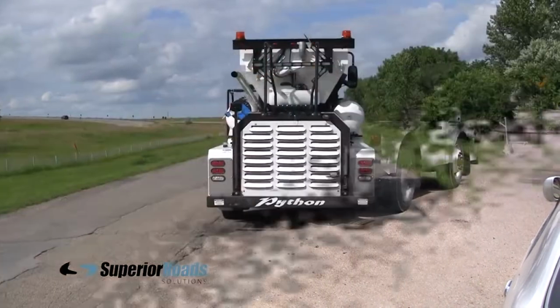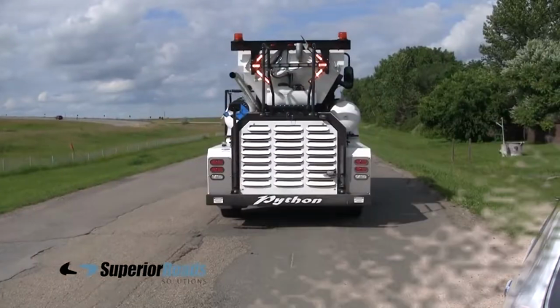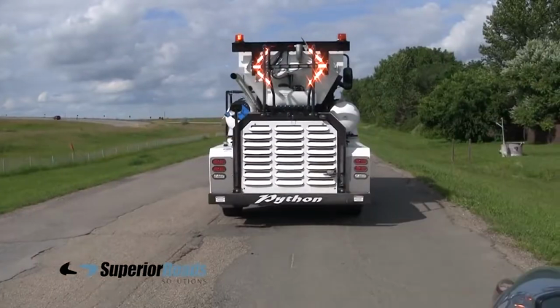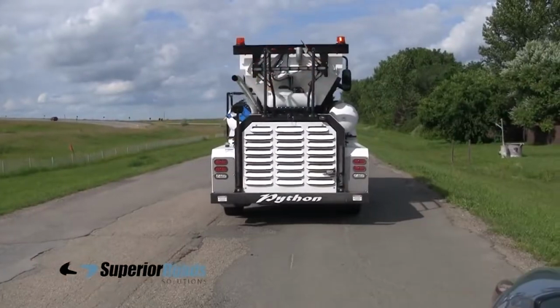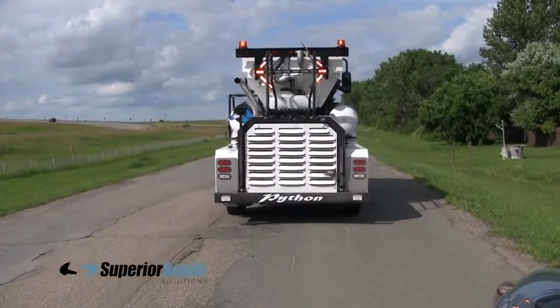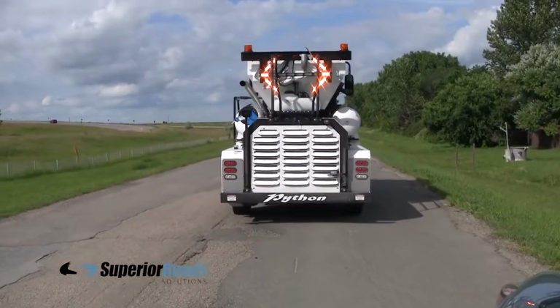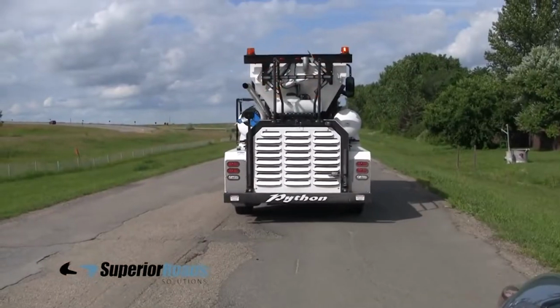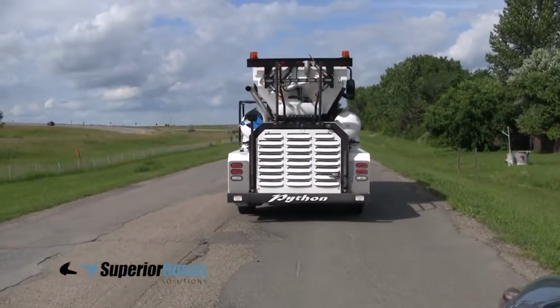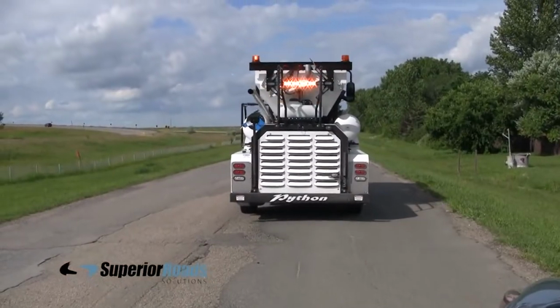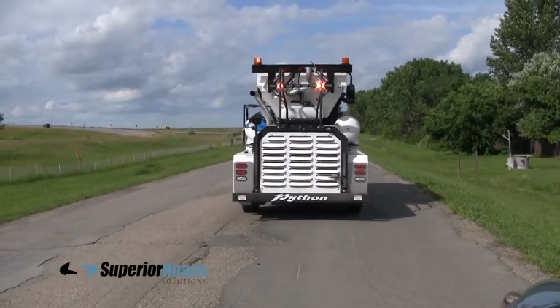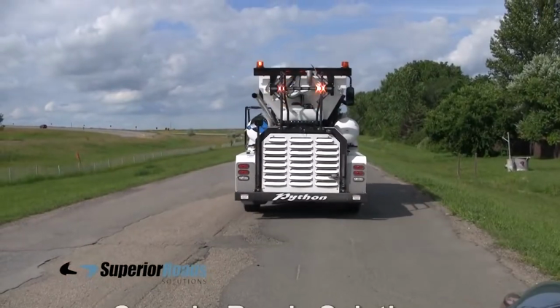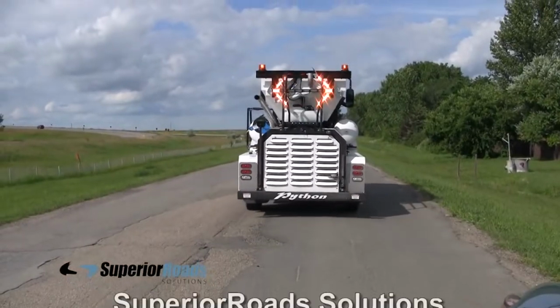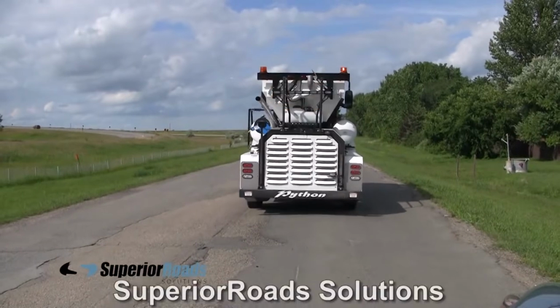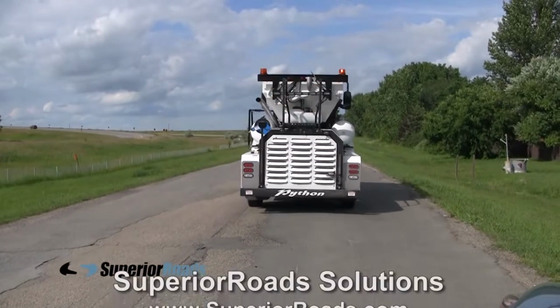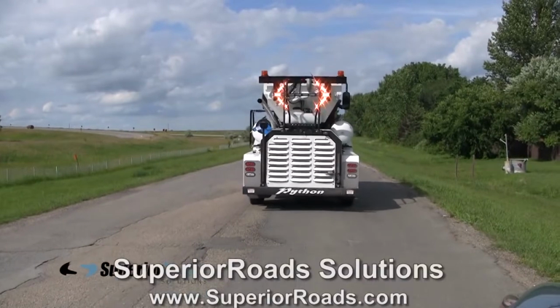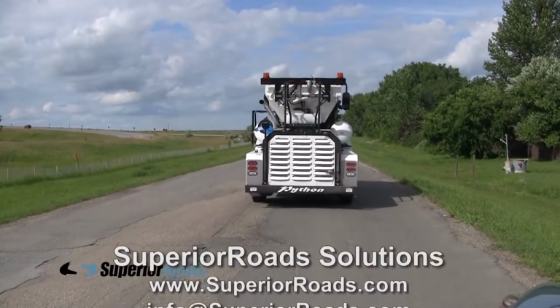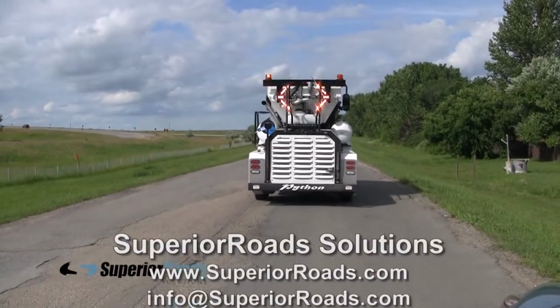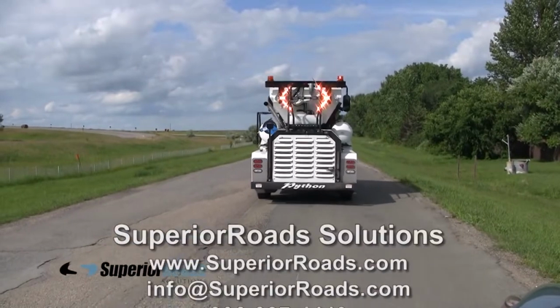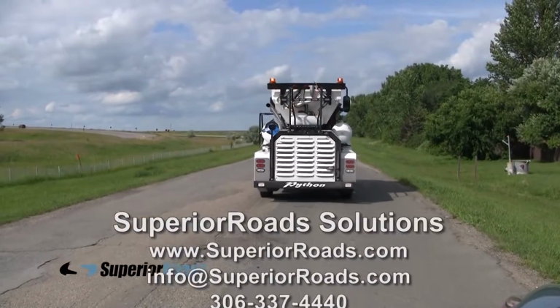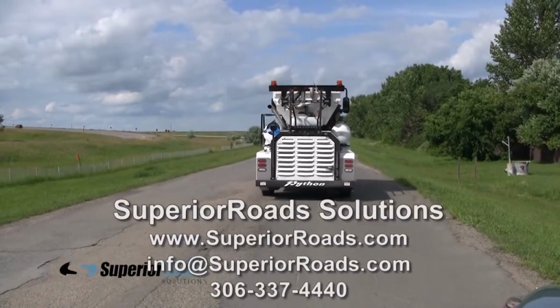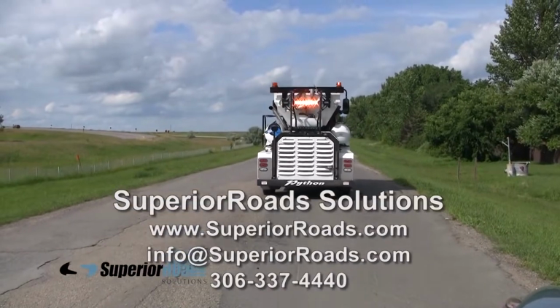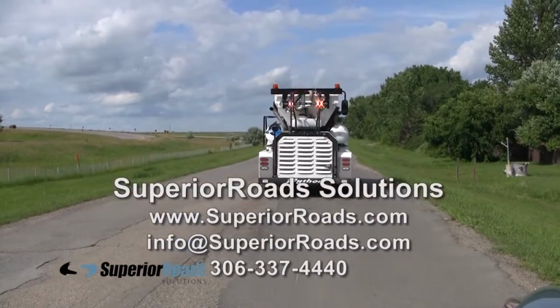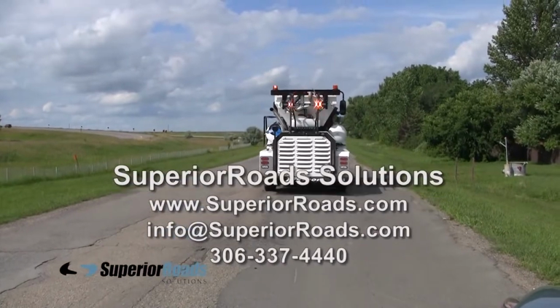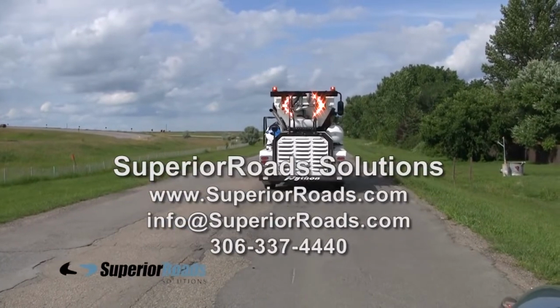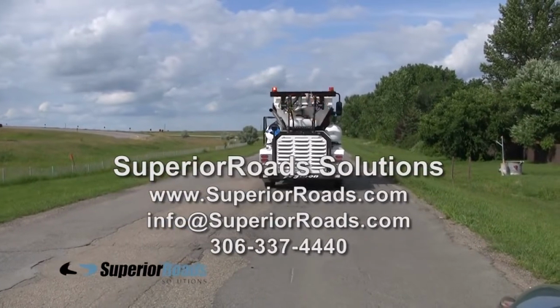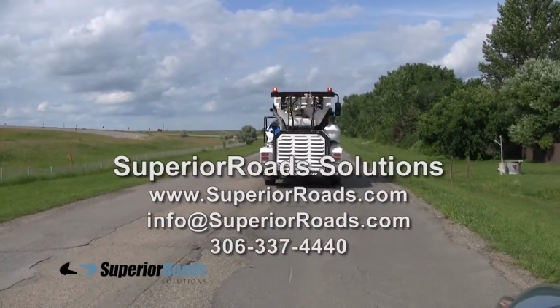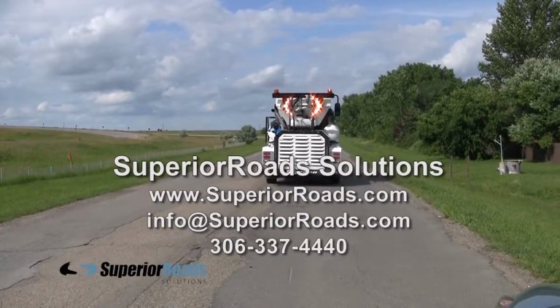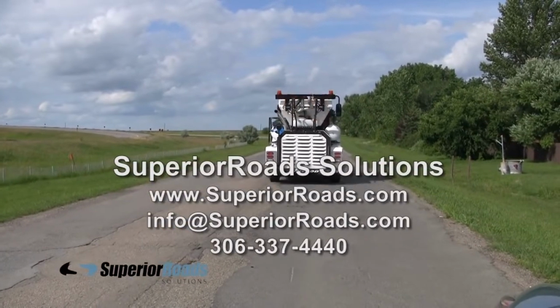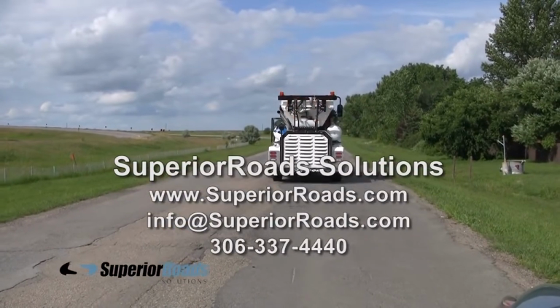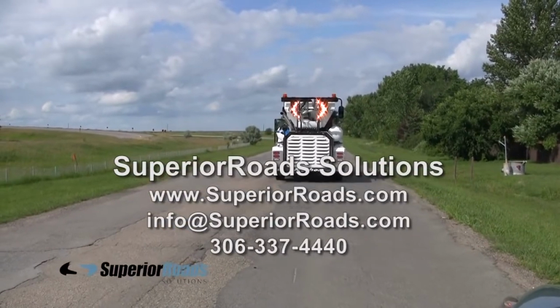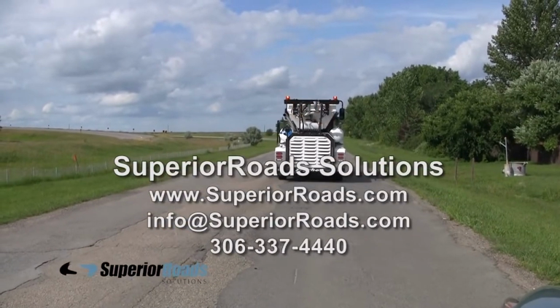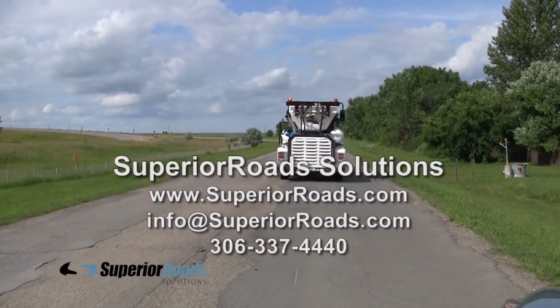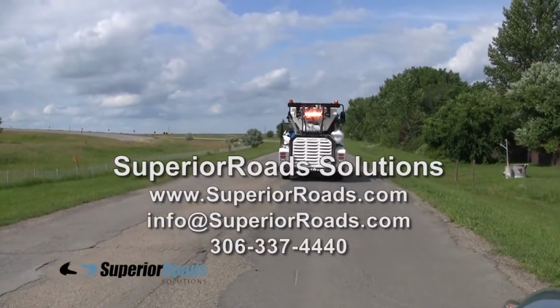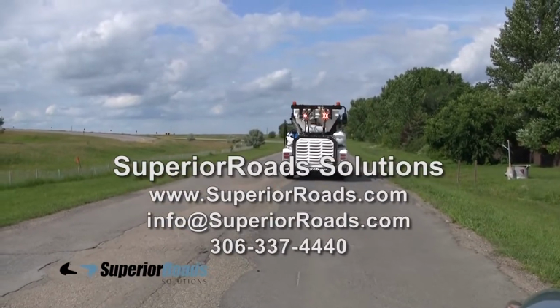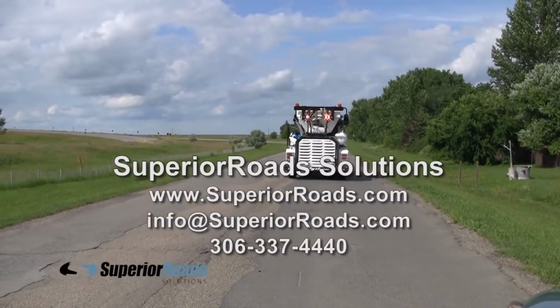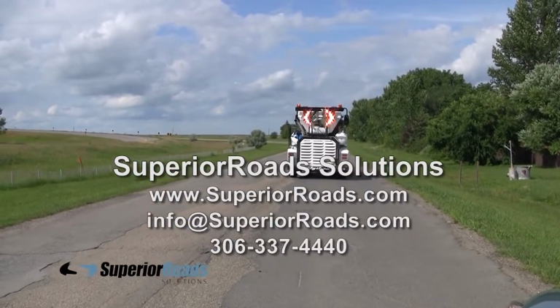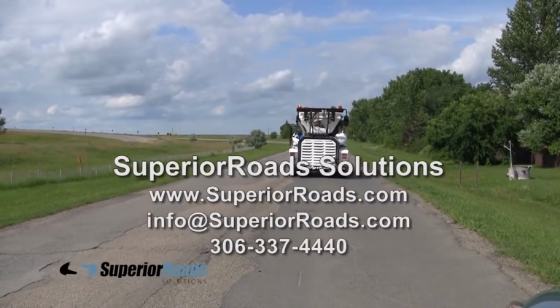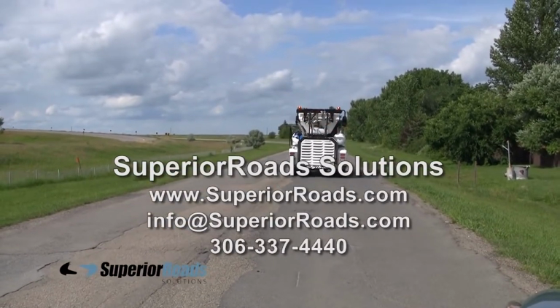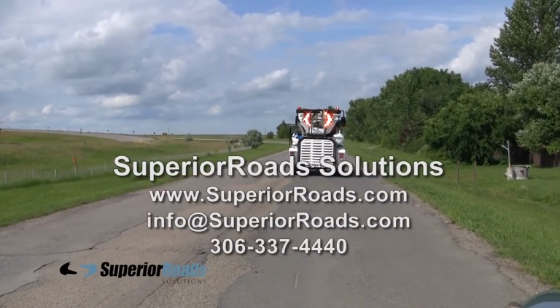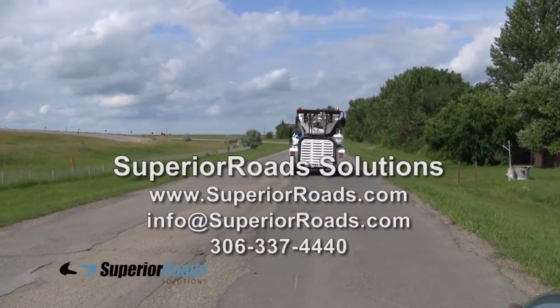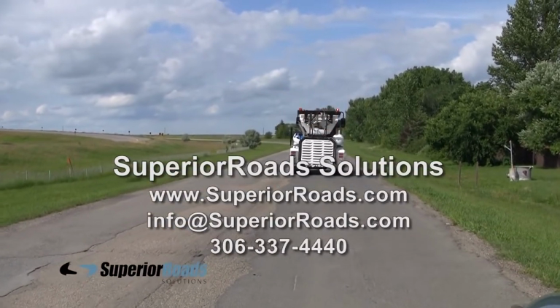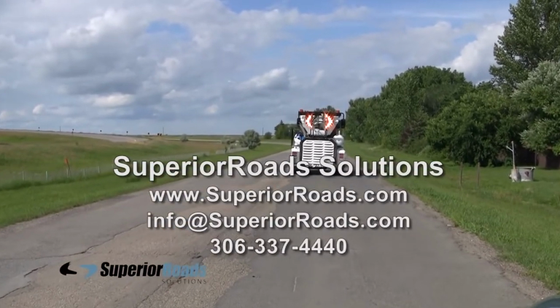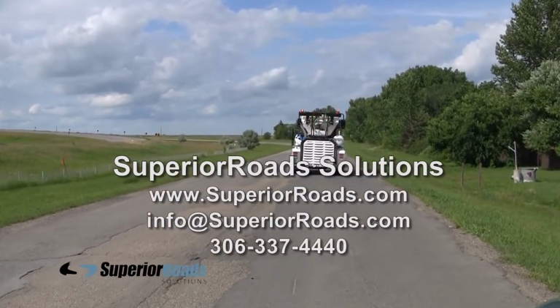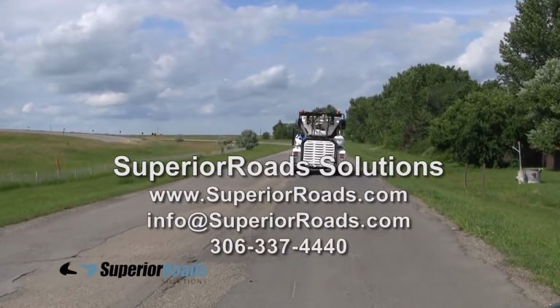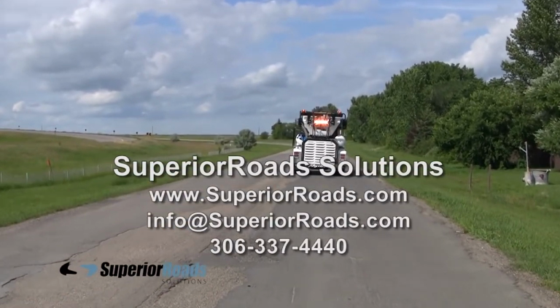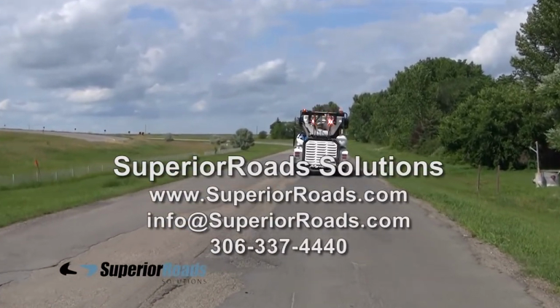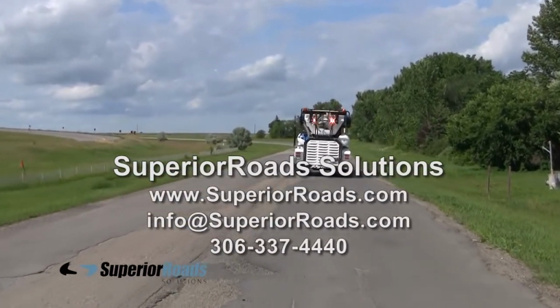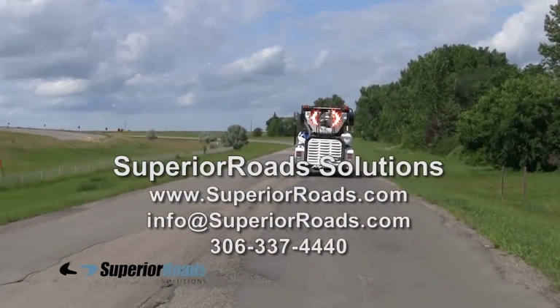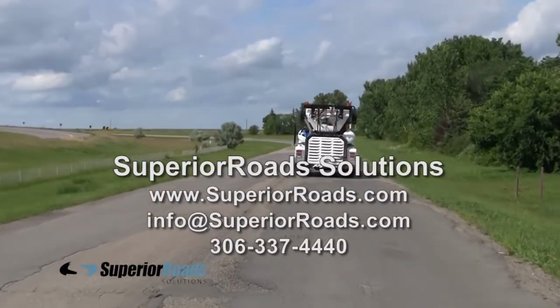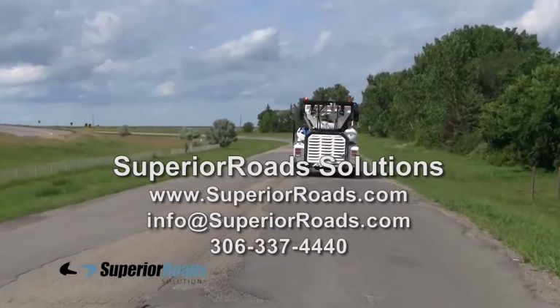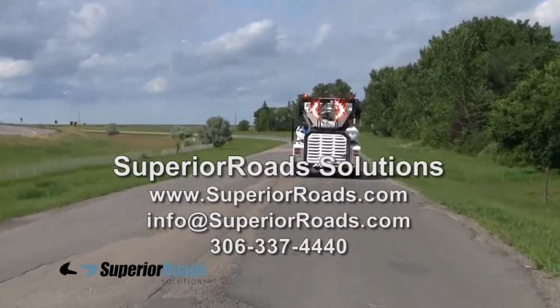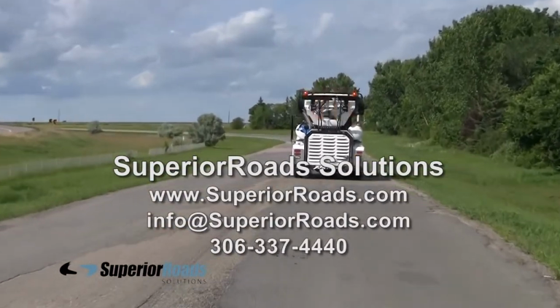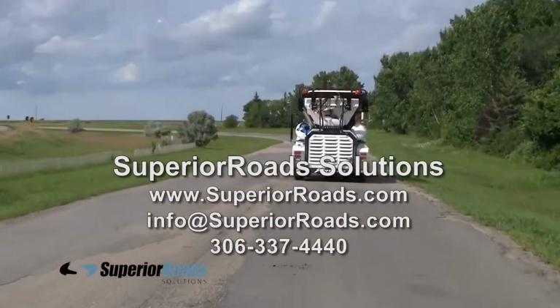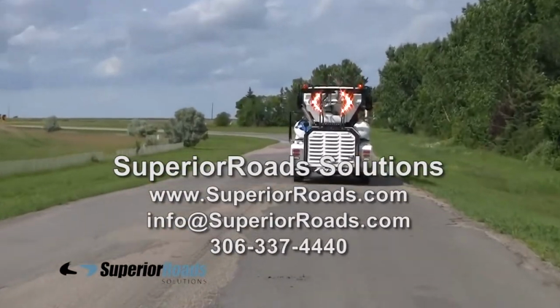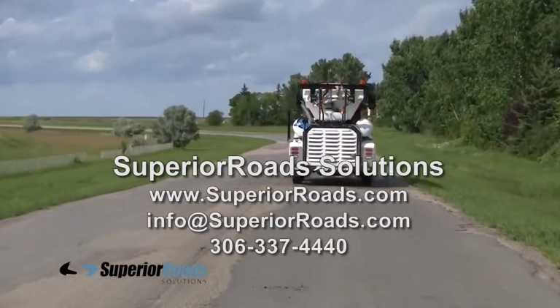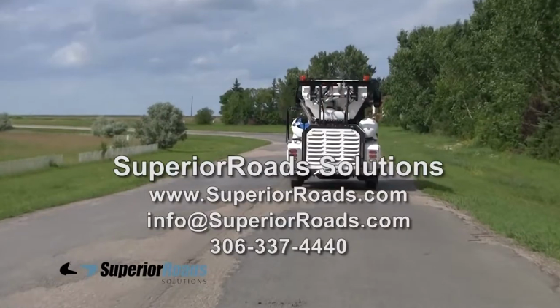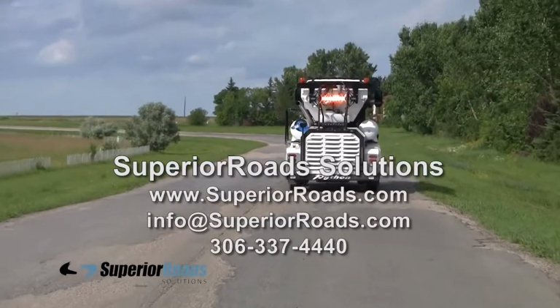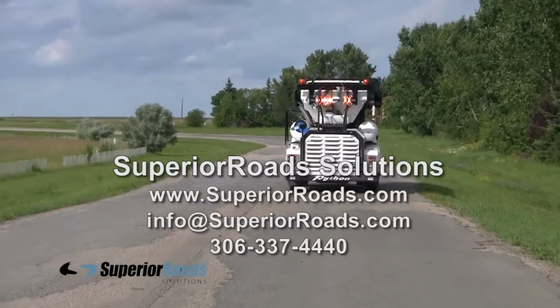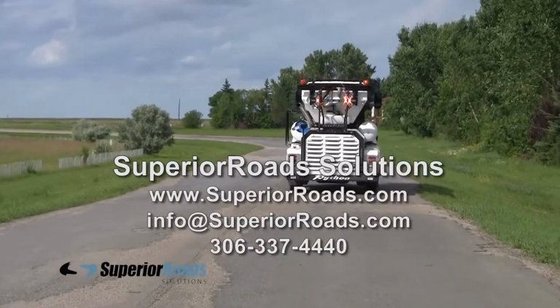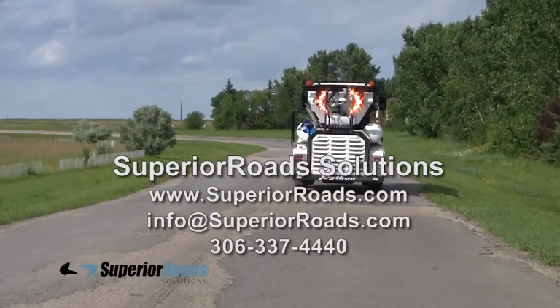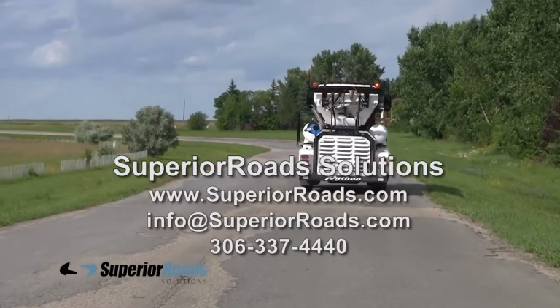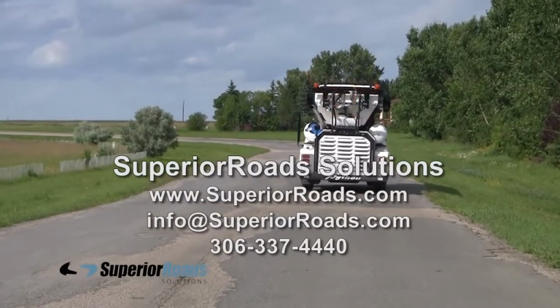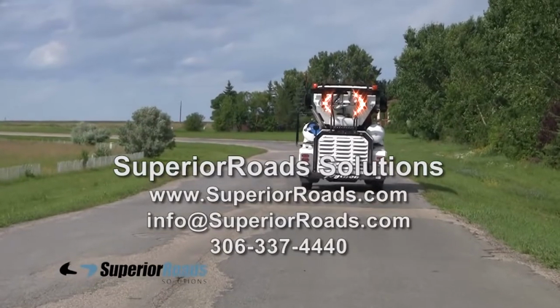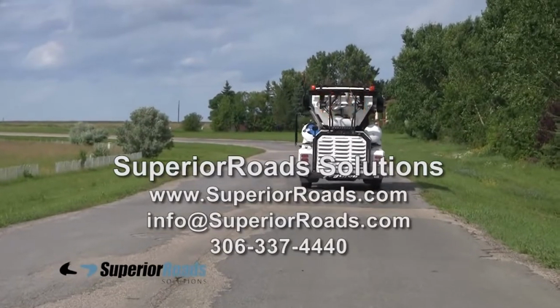Call or email to find out more about this time-saving, money-saving, and life-saving piece of equipment from Superior Roads.